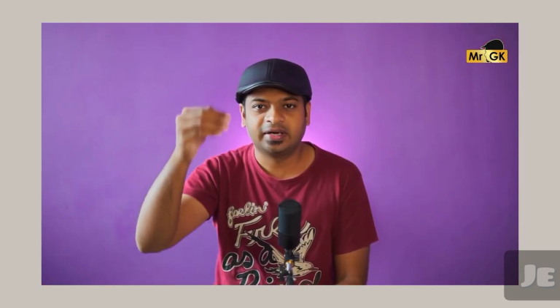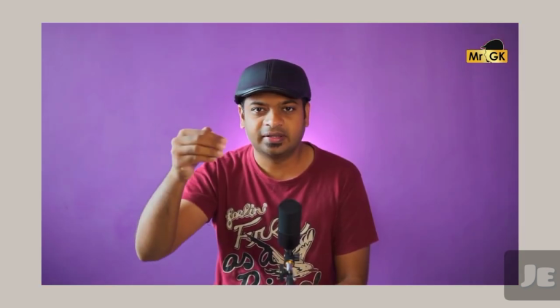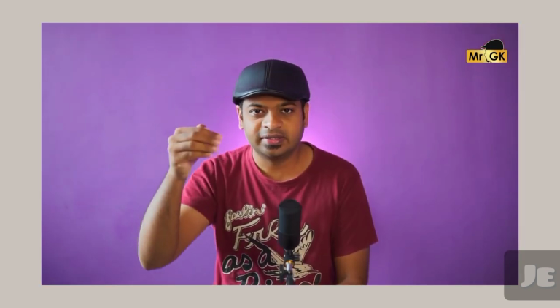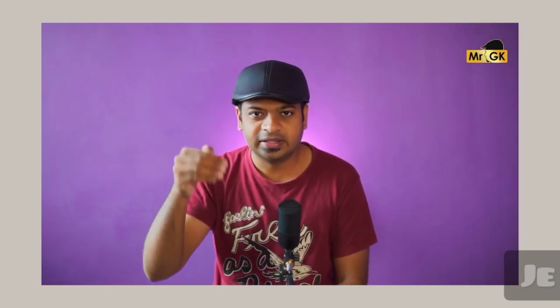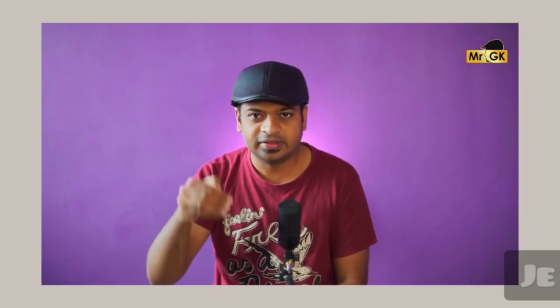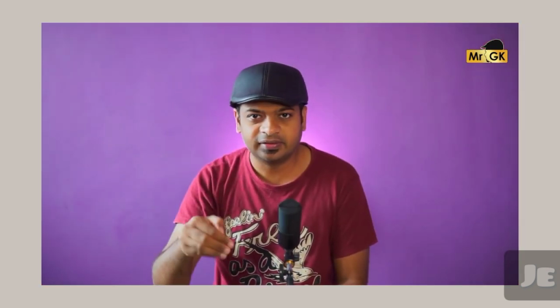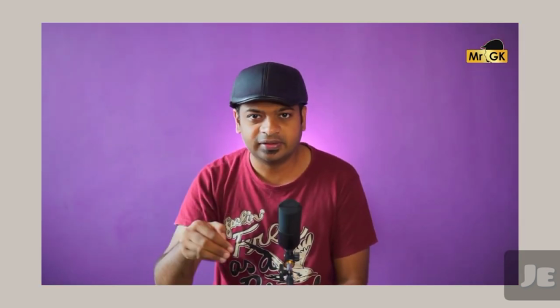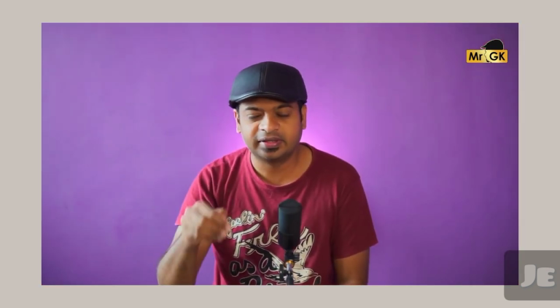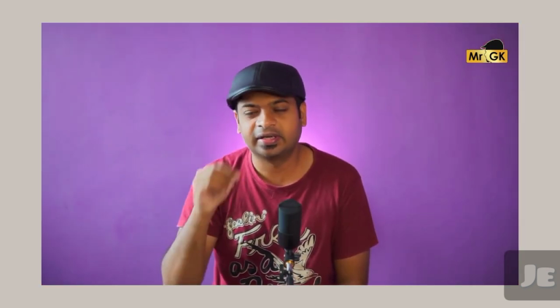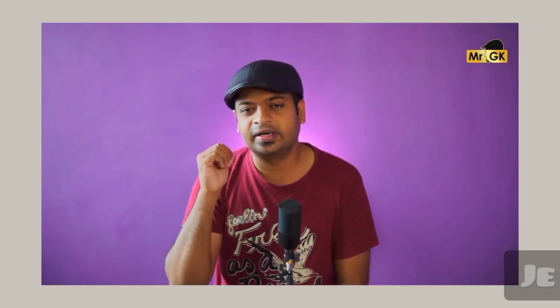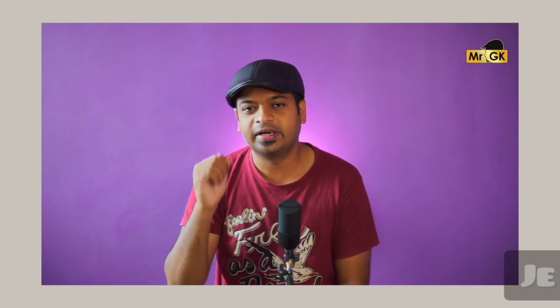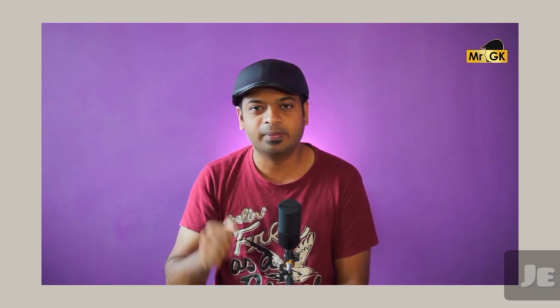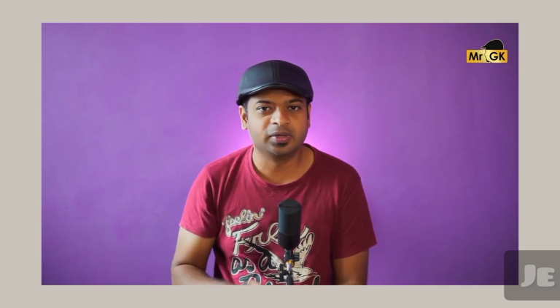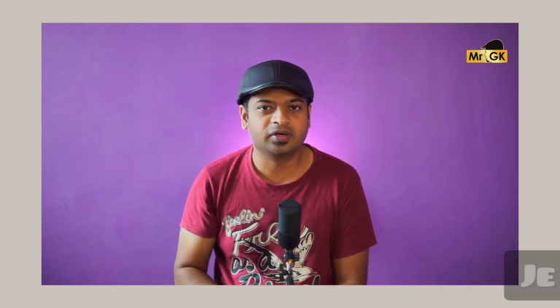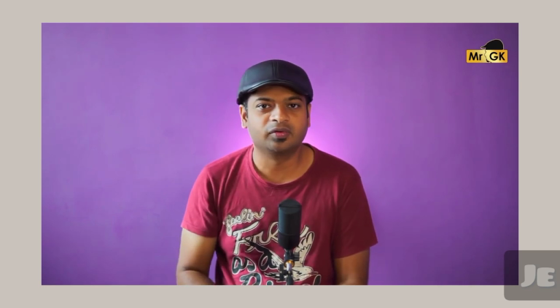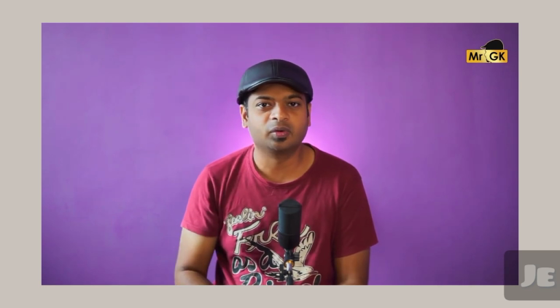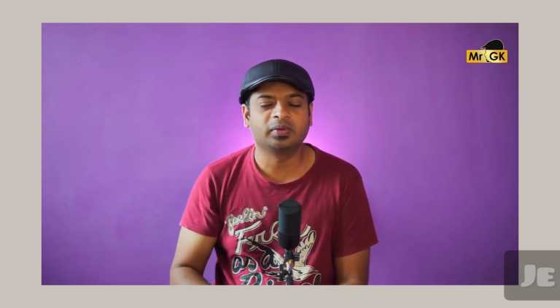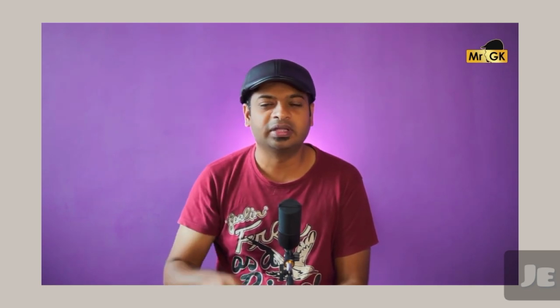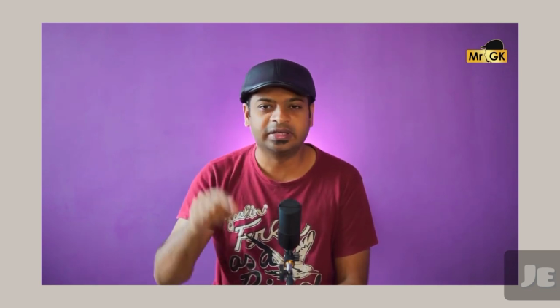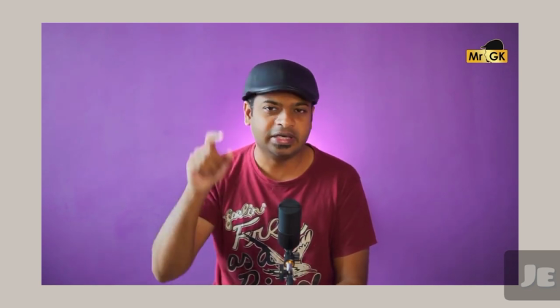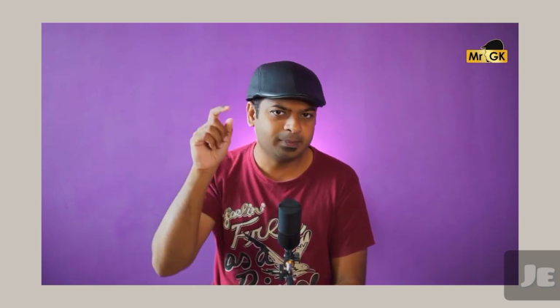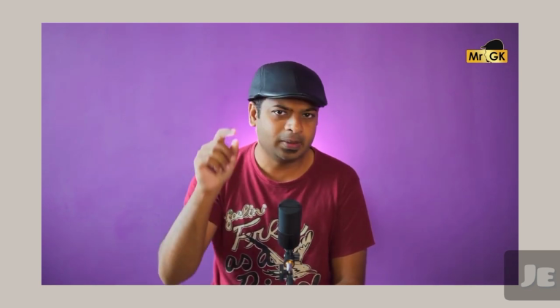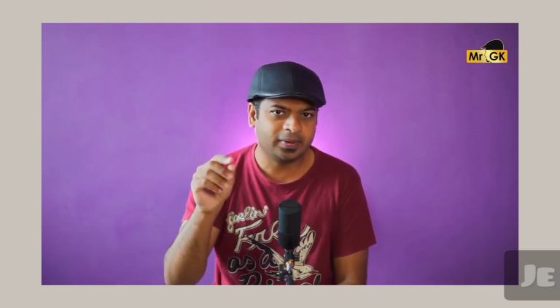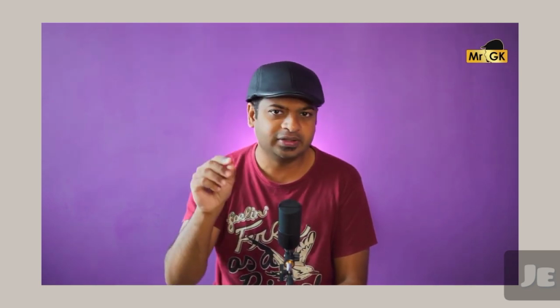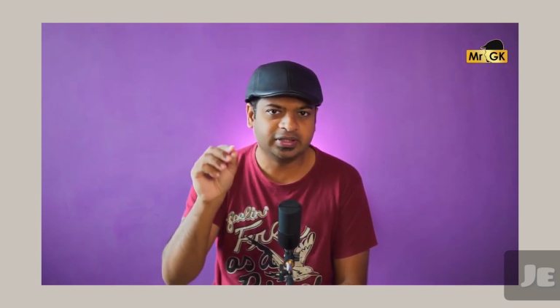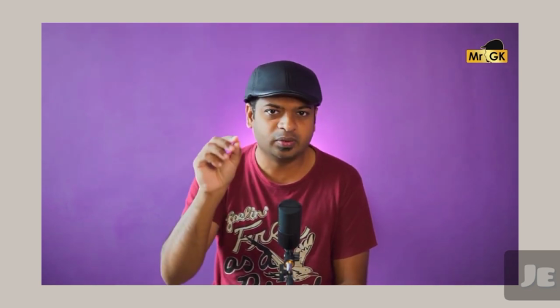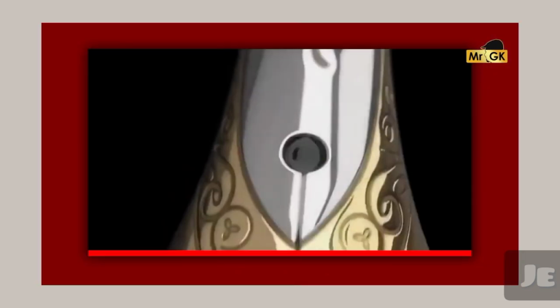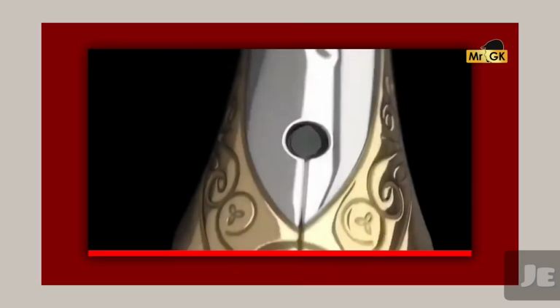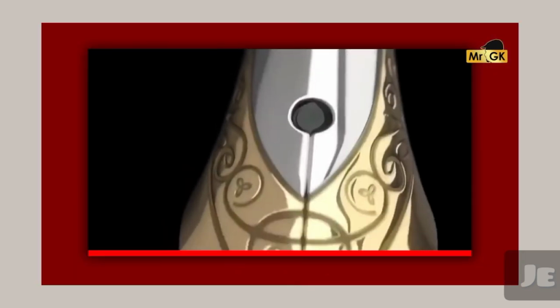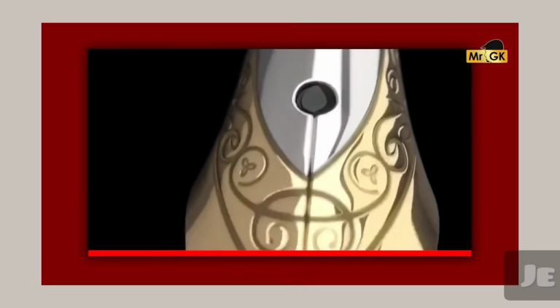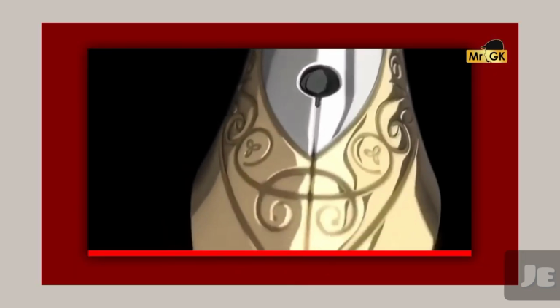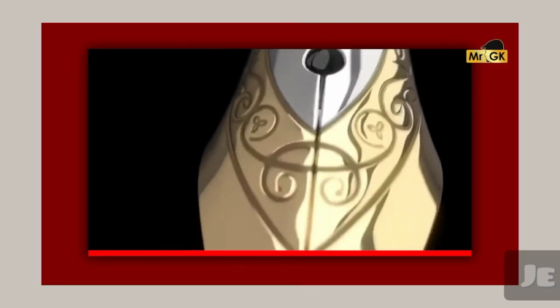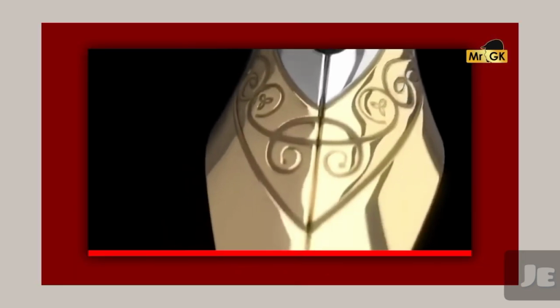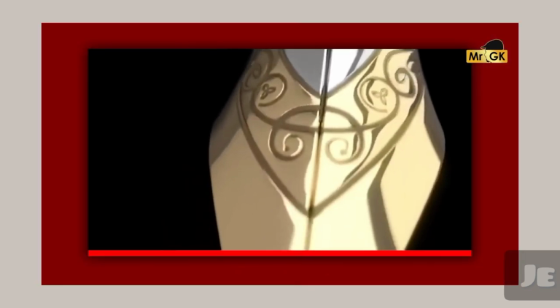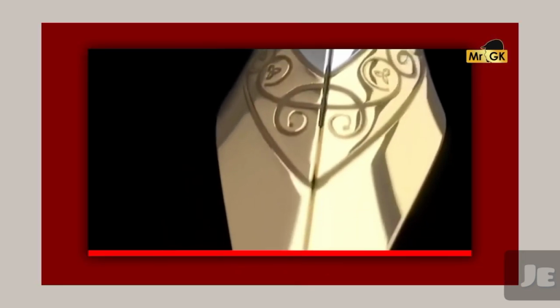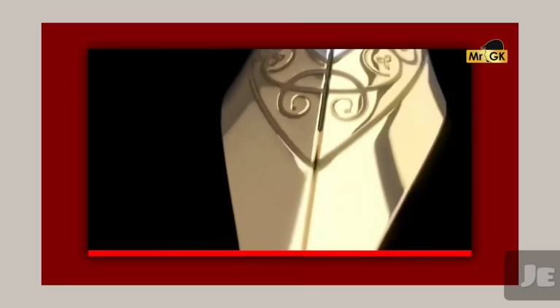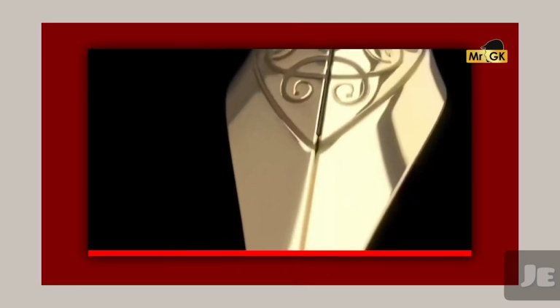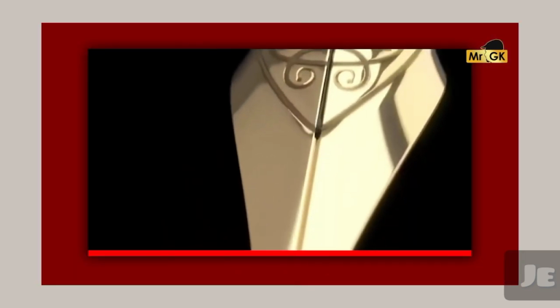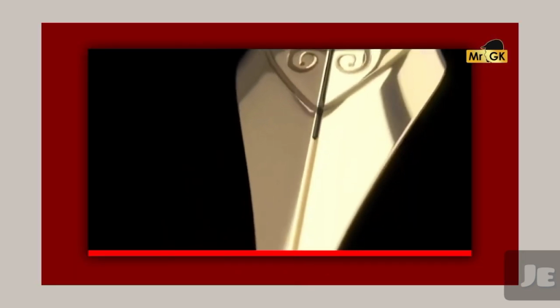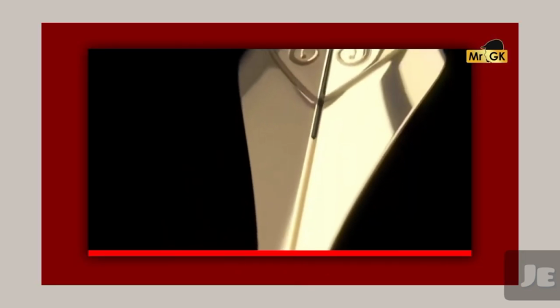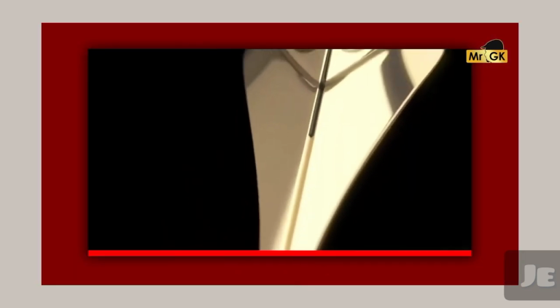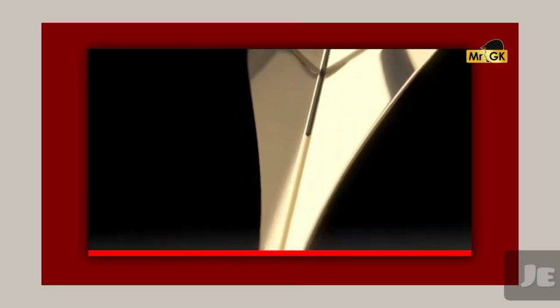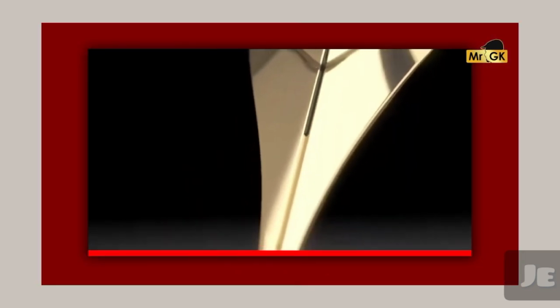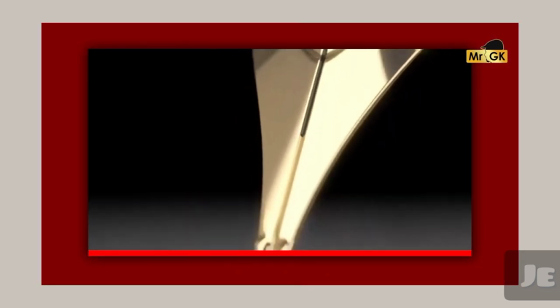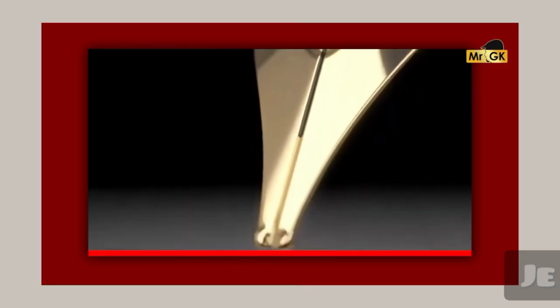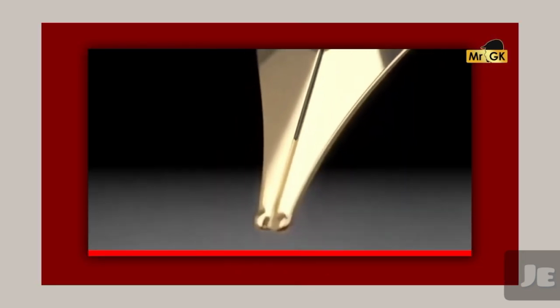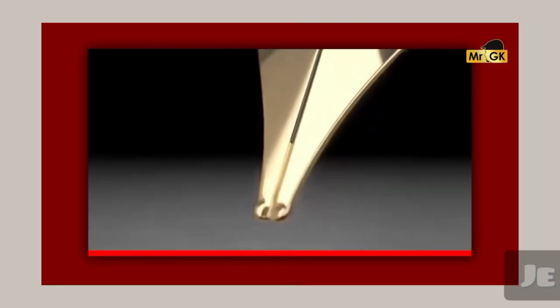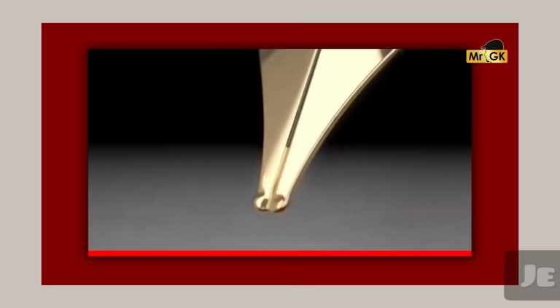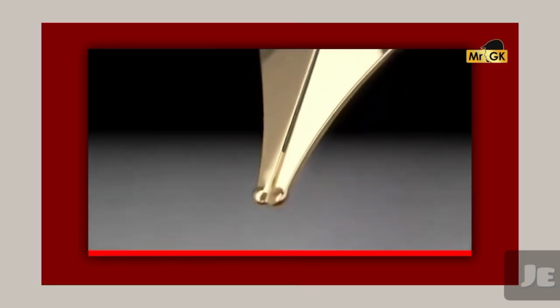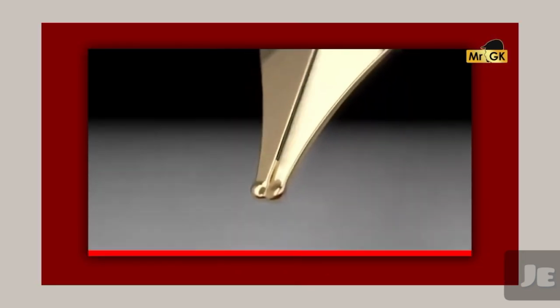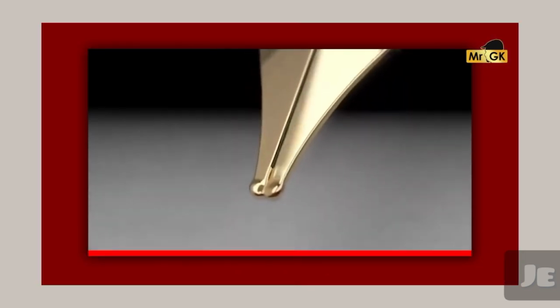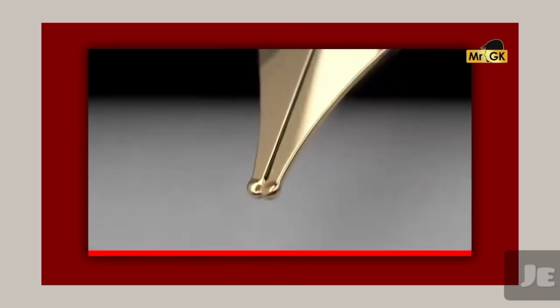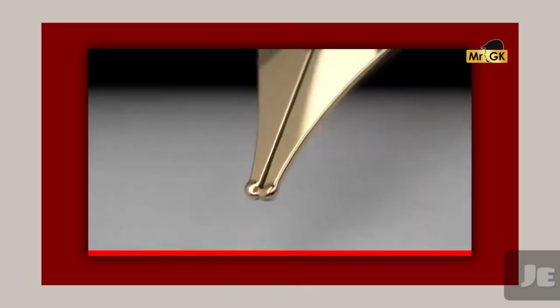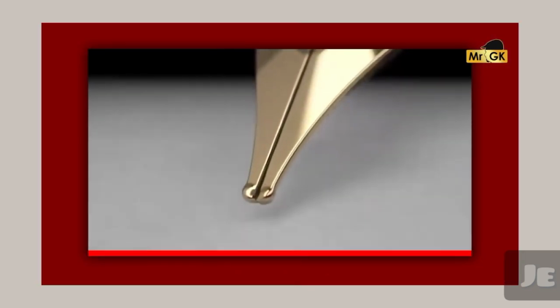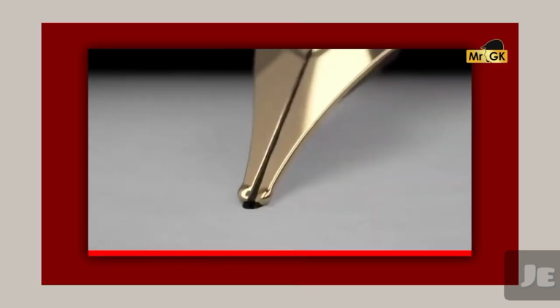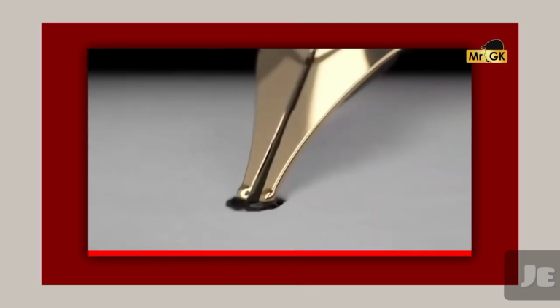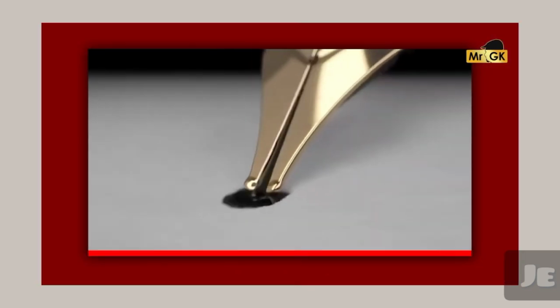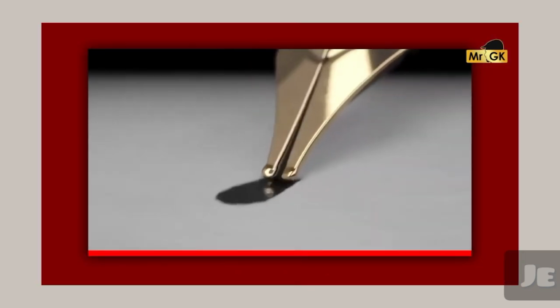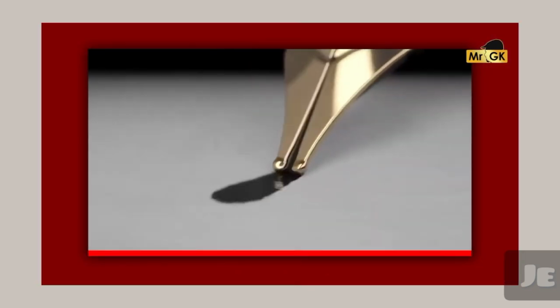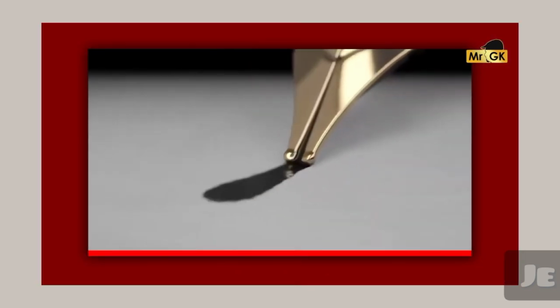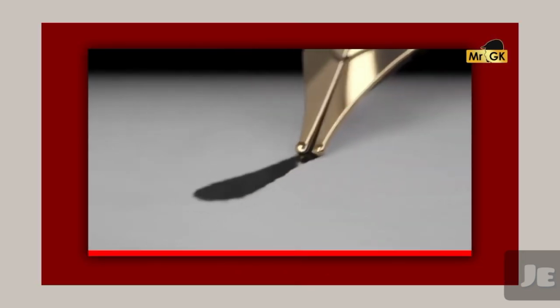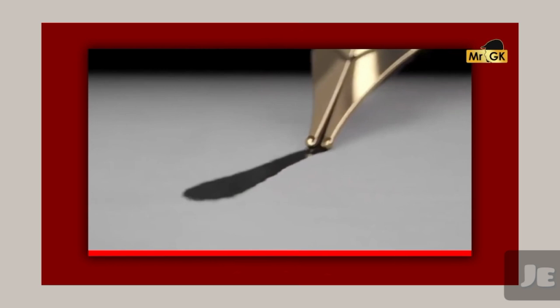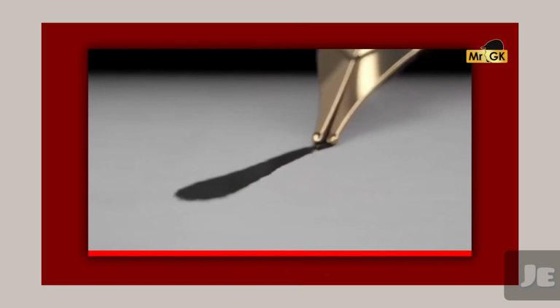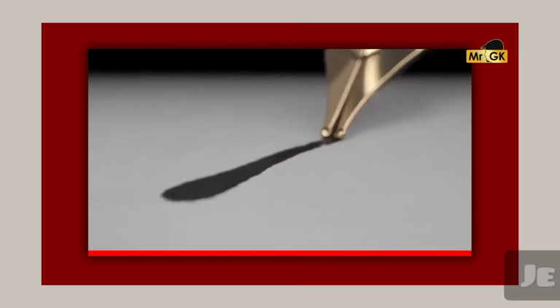This is the nib. If you look at the nib, there is a hole. If you look at the slit, you can see the nib.